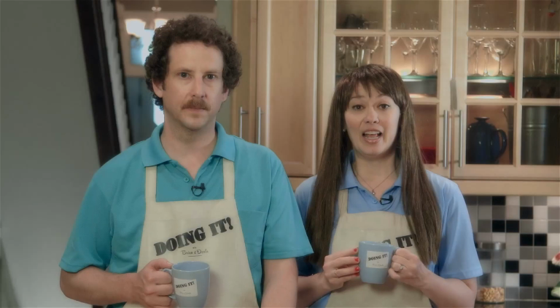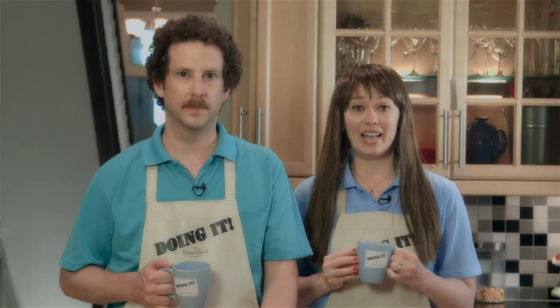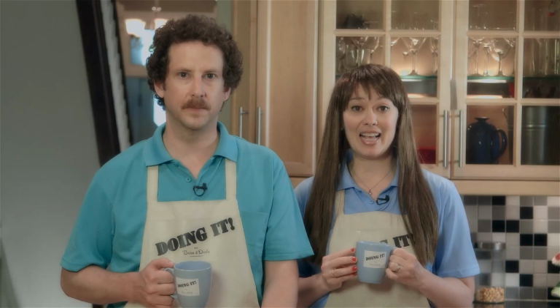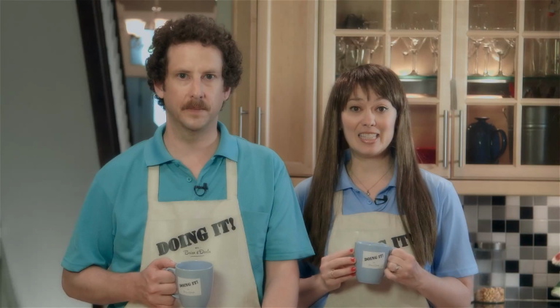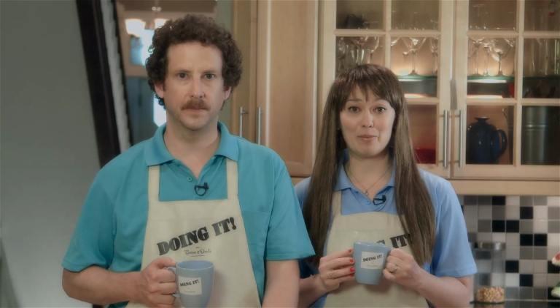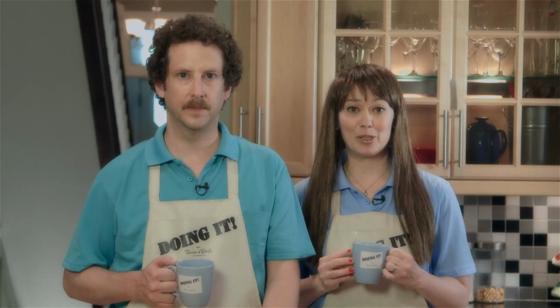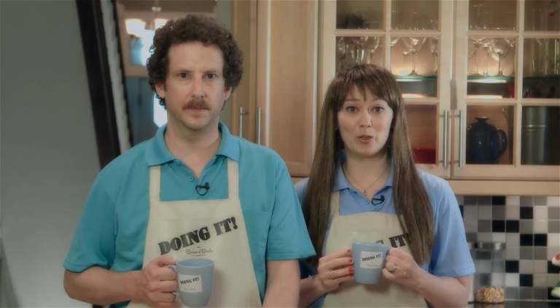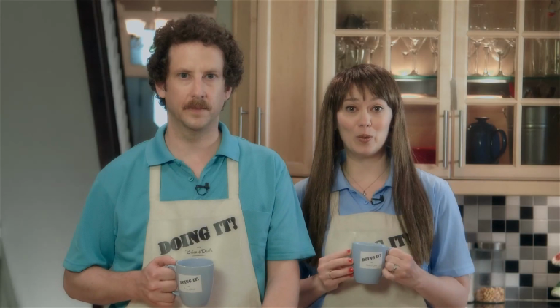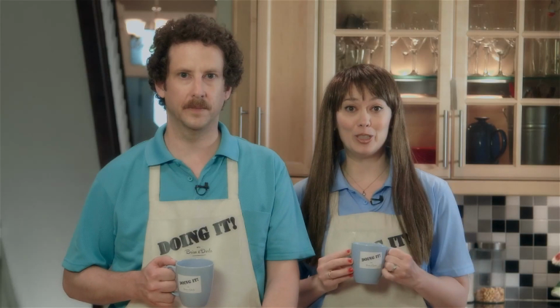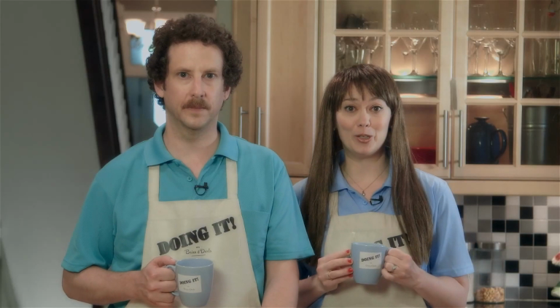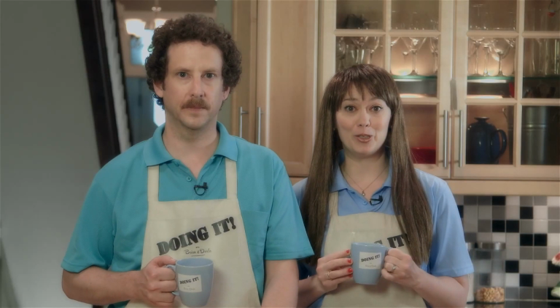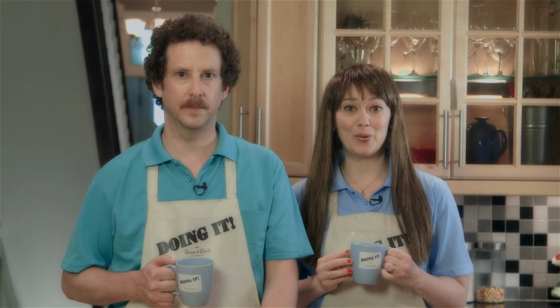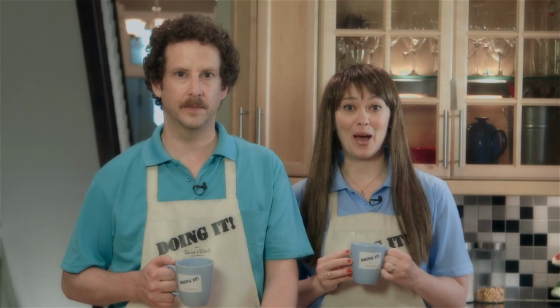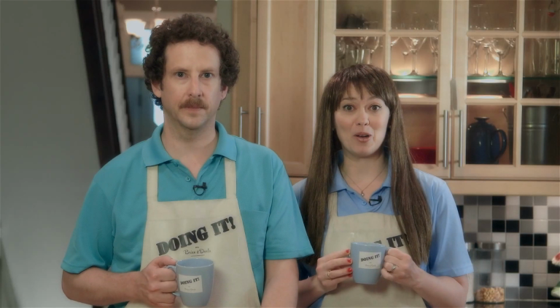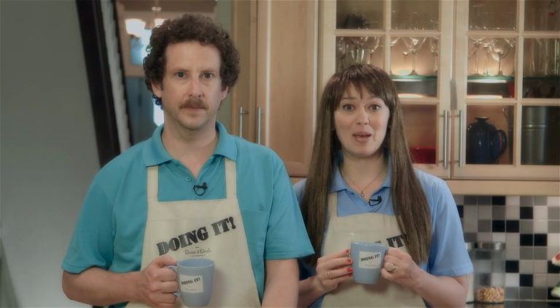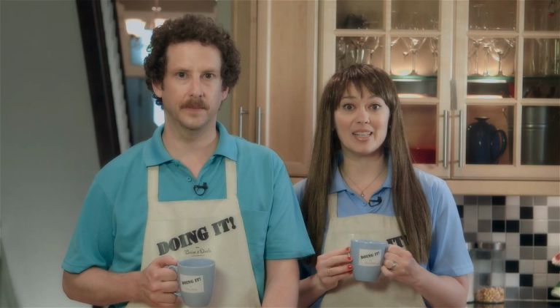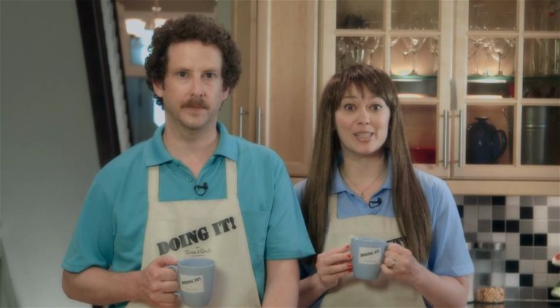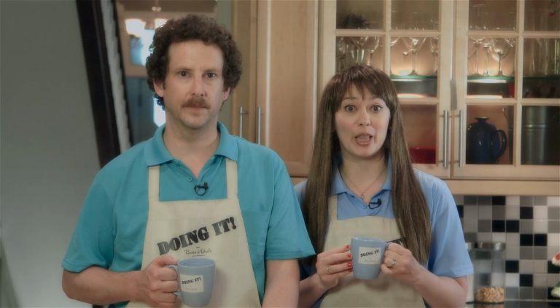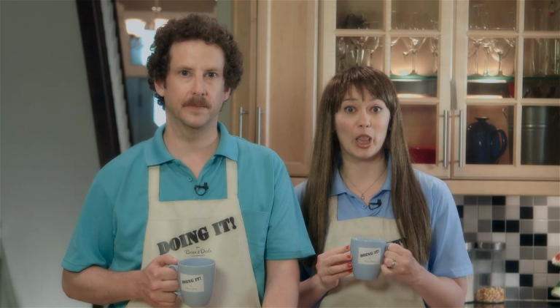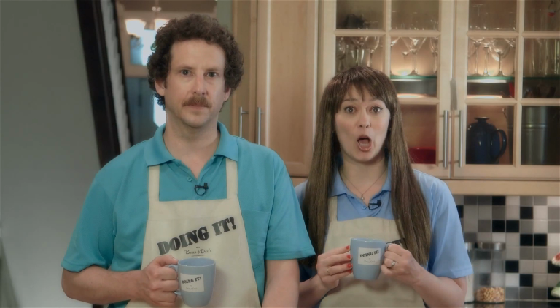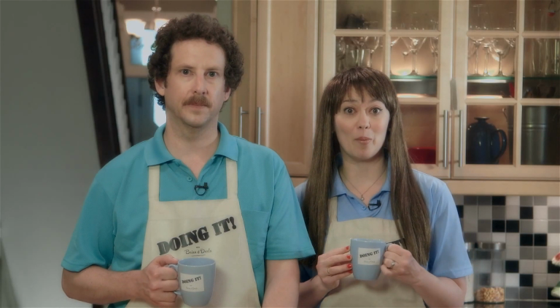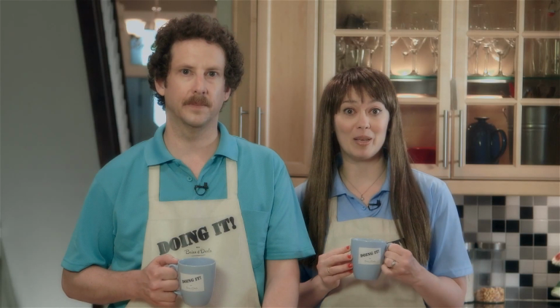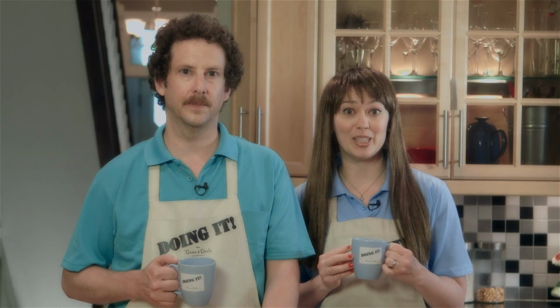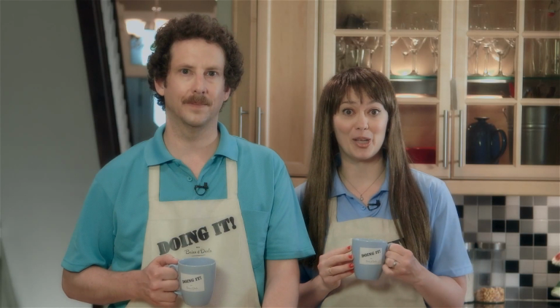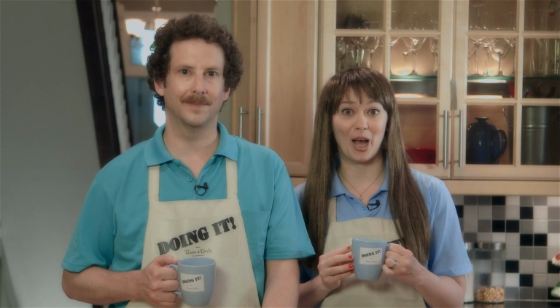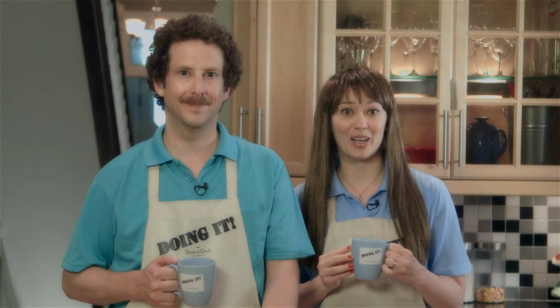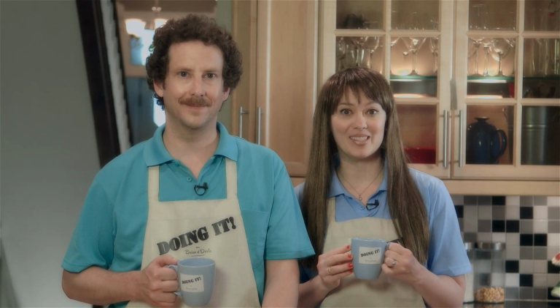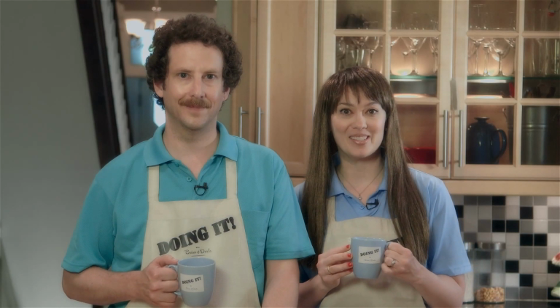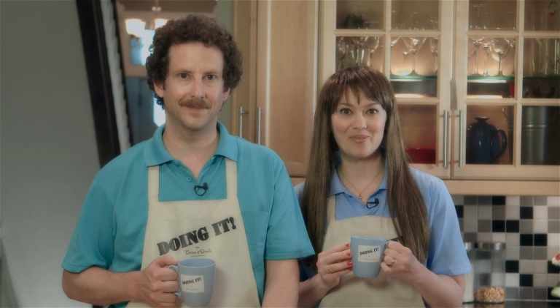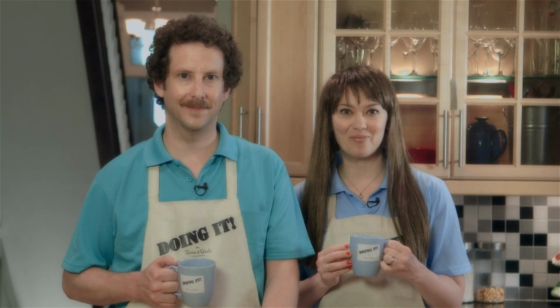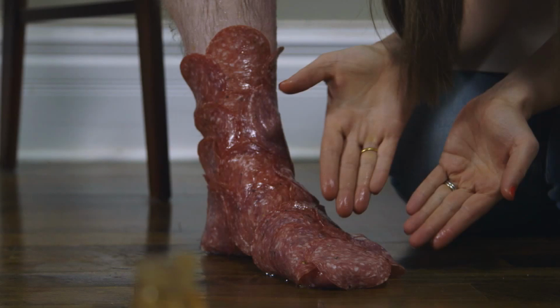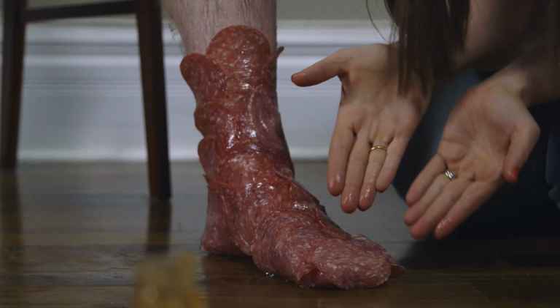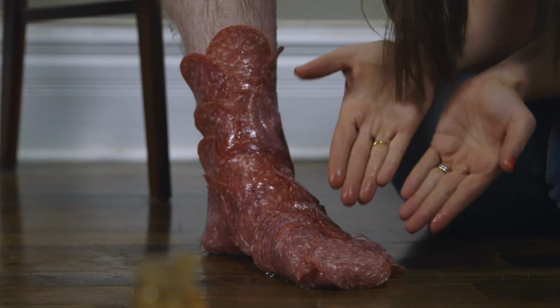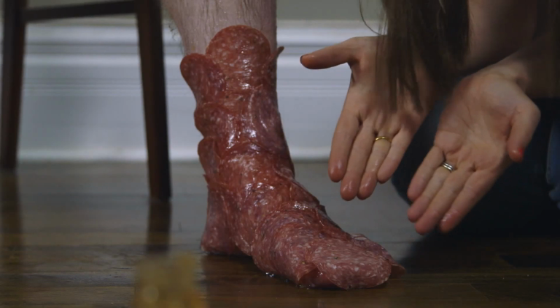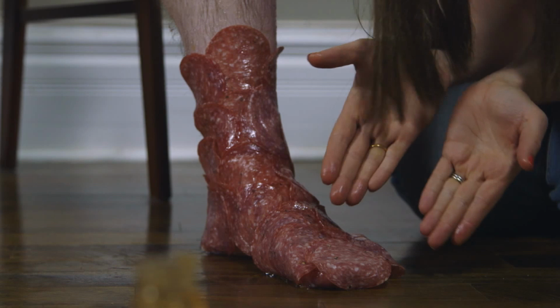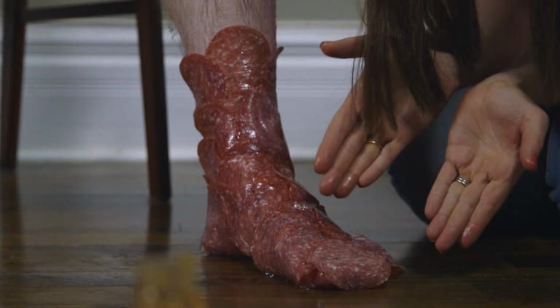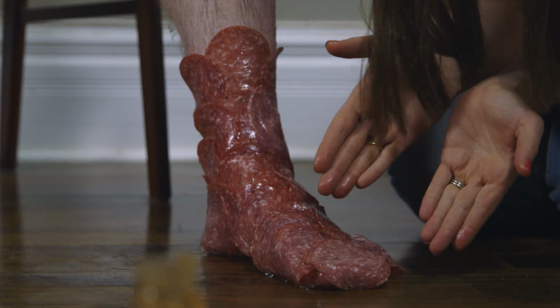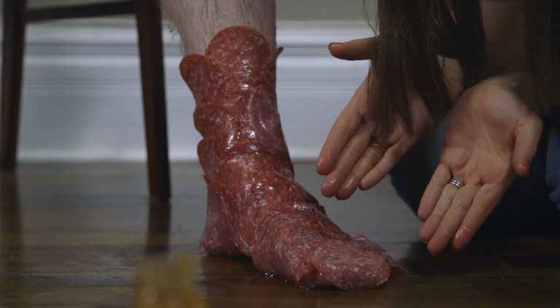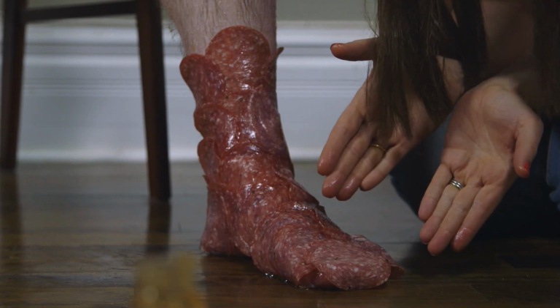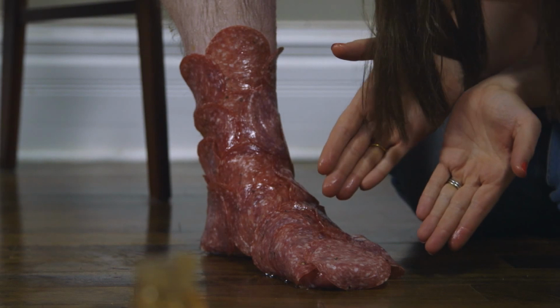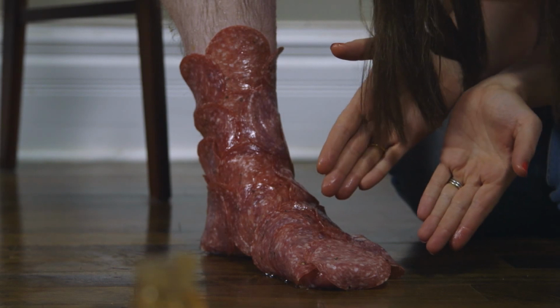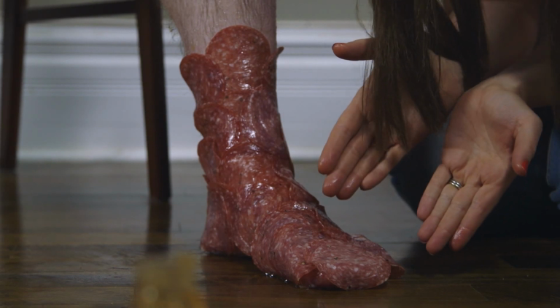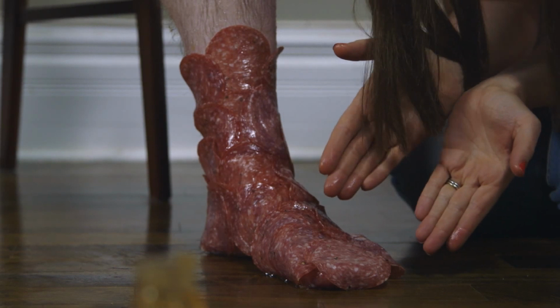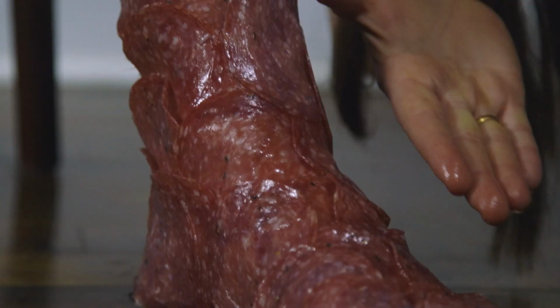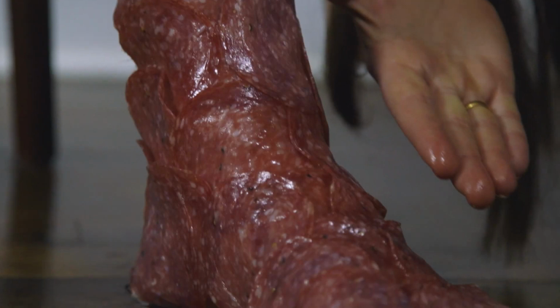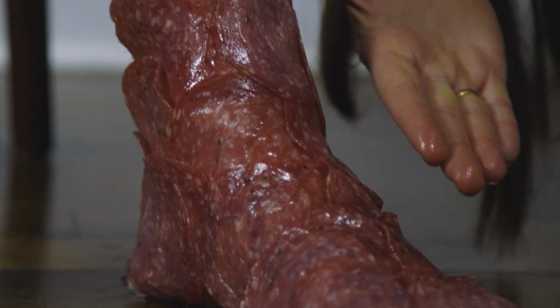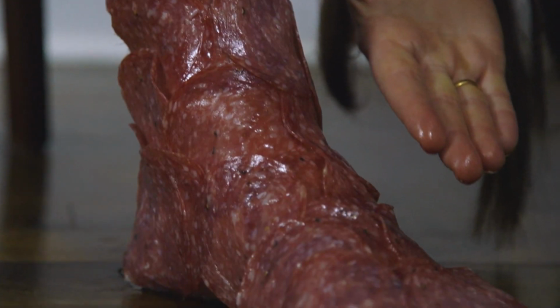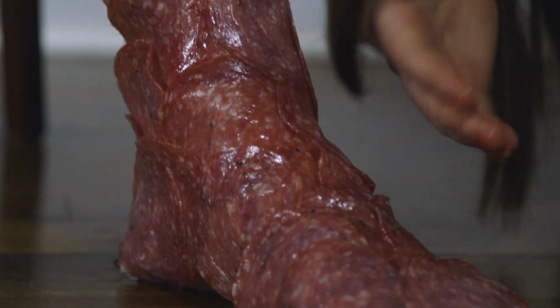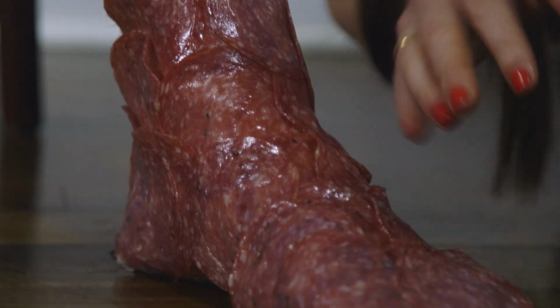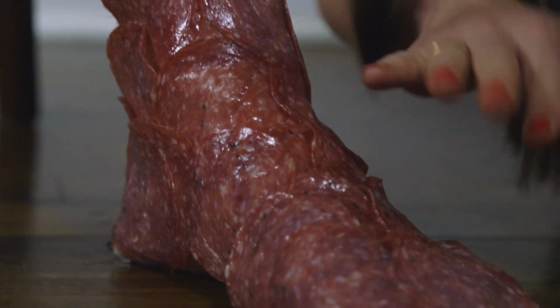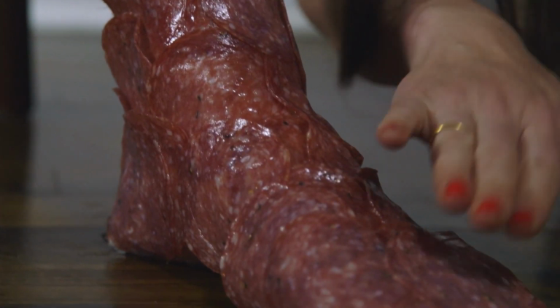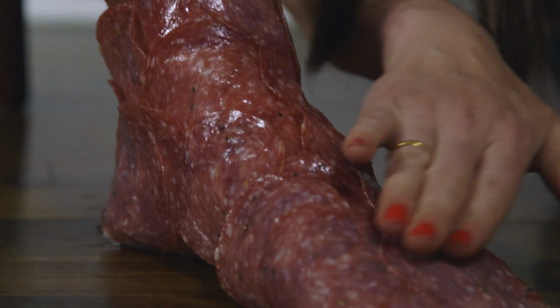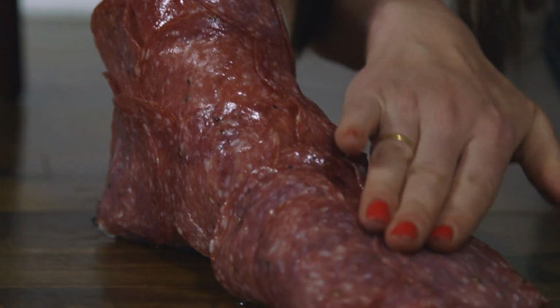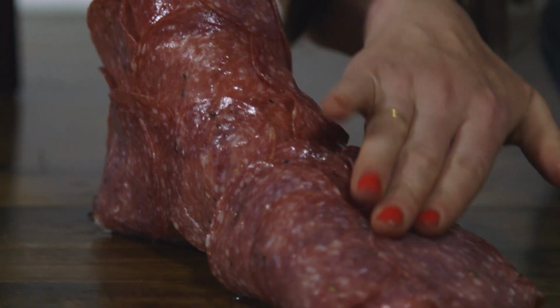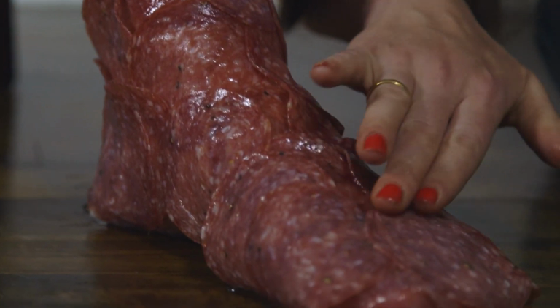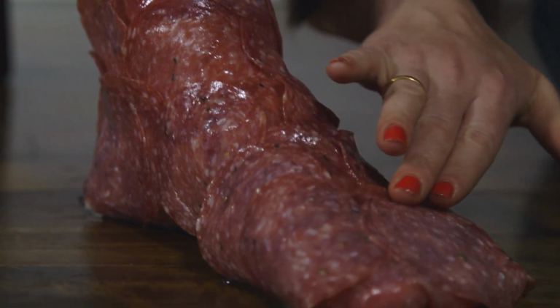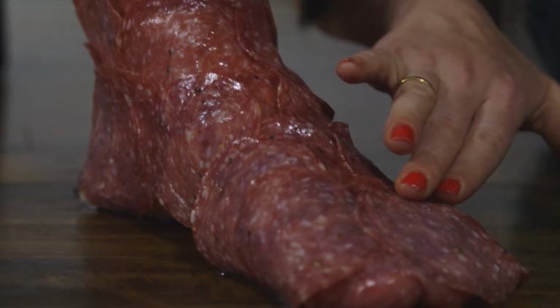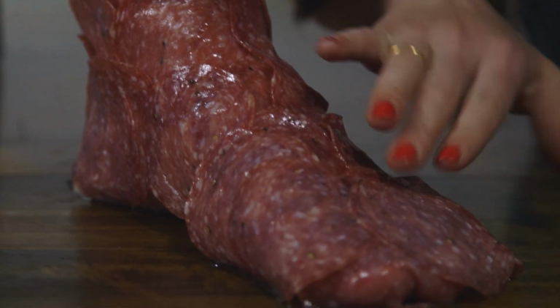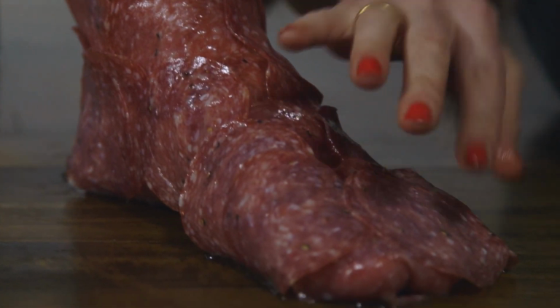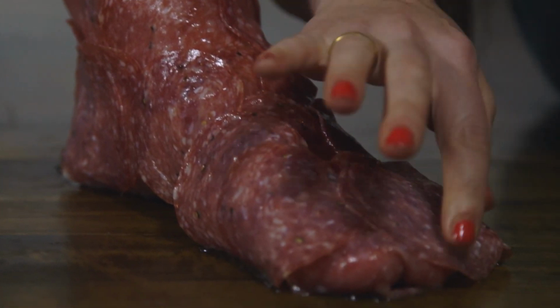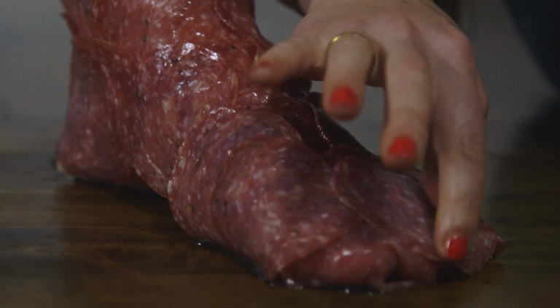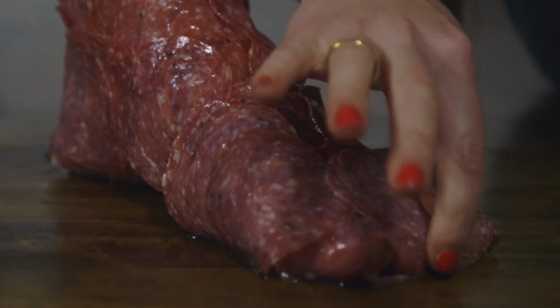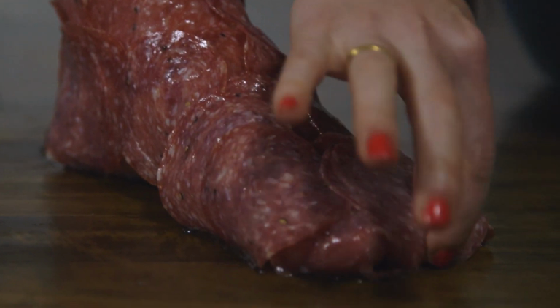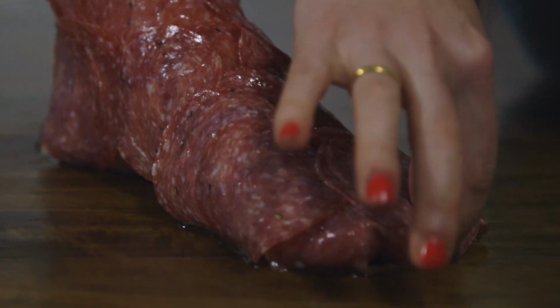Last episode we showed you how to make salami socks. These meat feet were a treat. Just try not to take a slice.